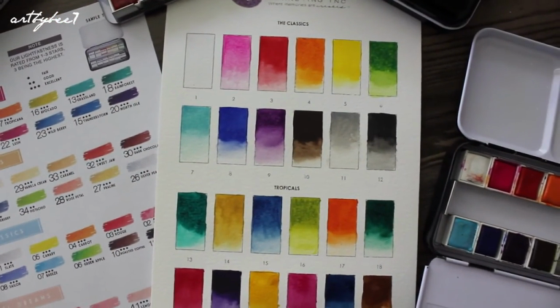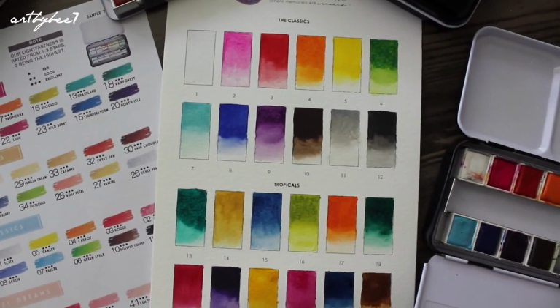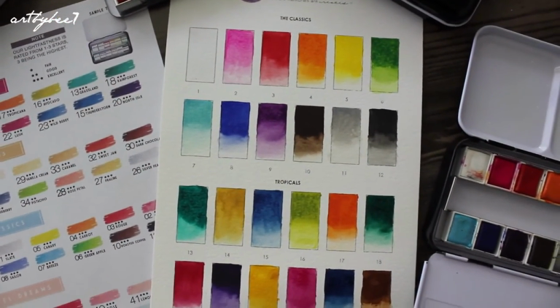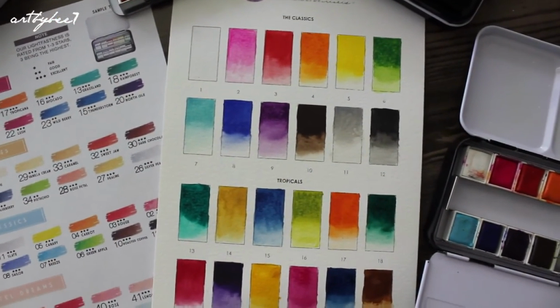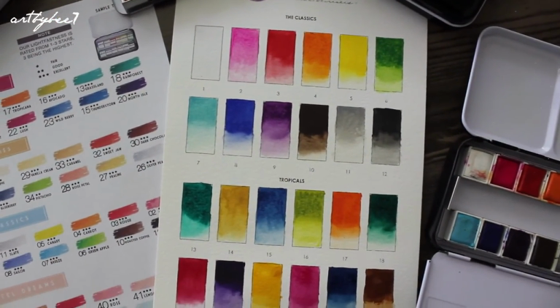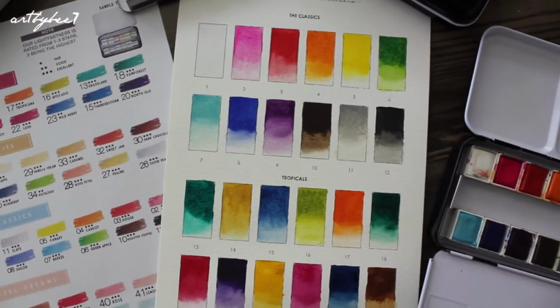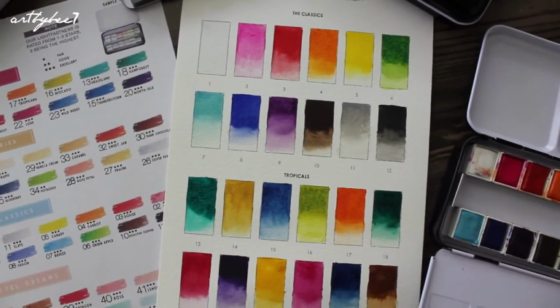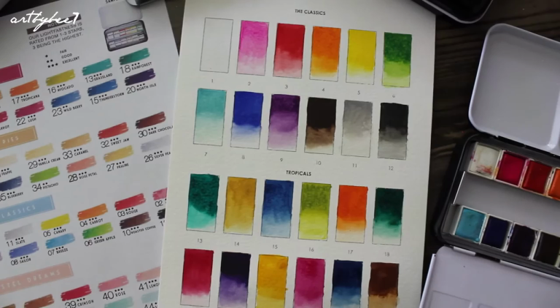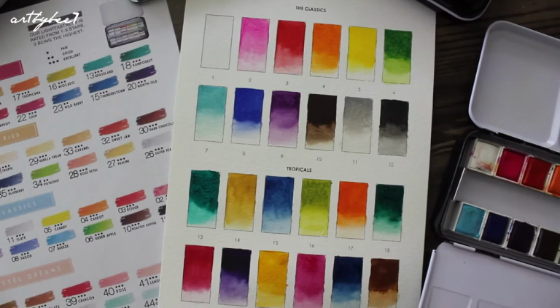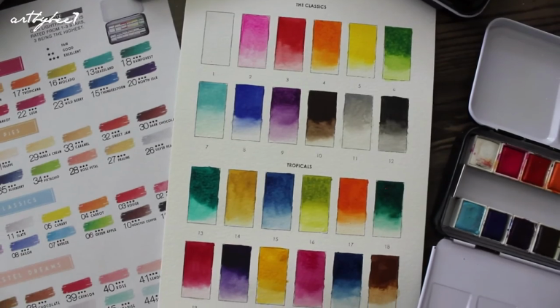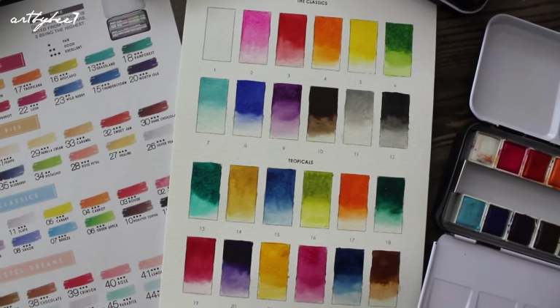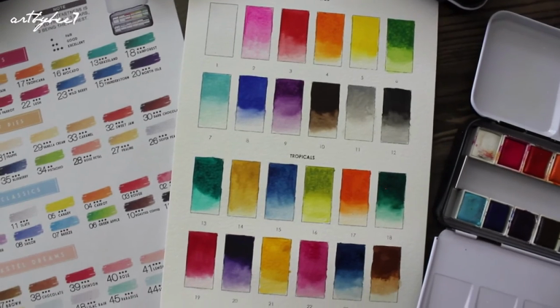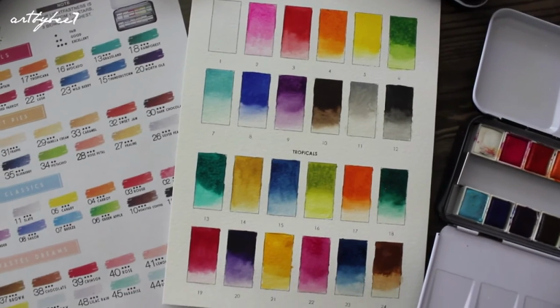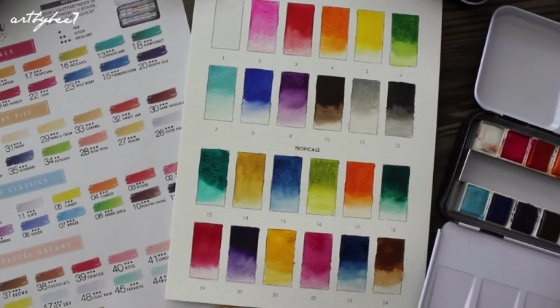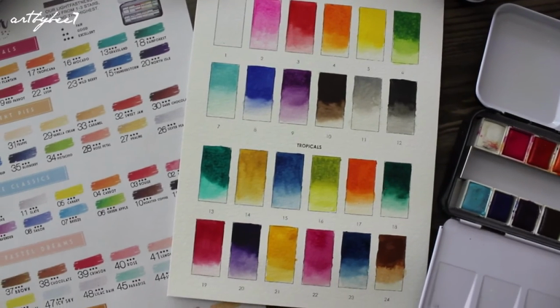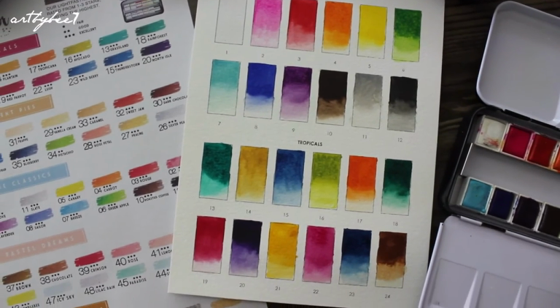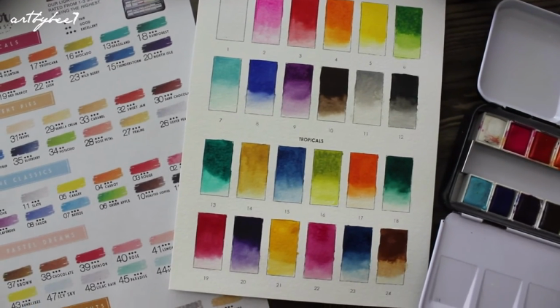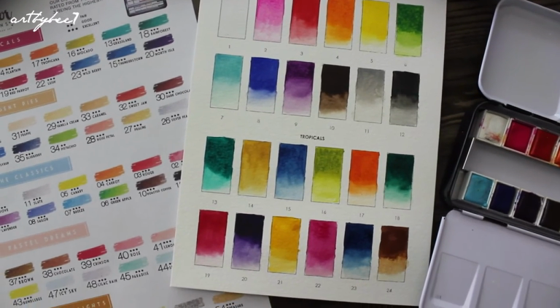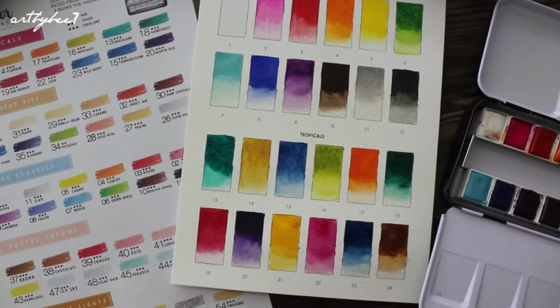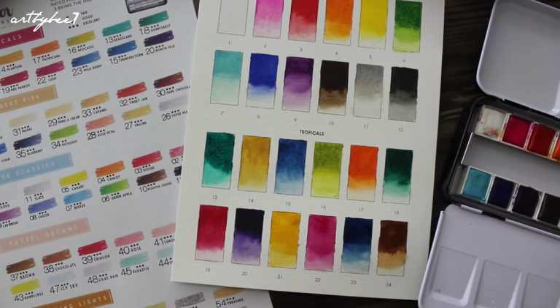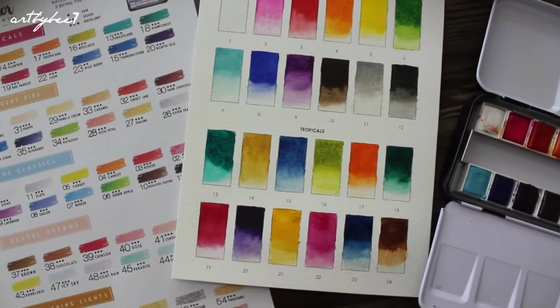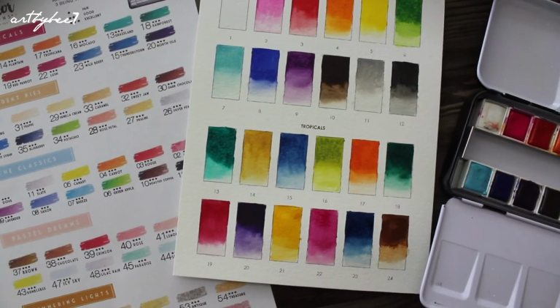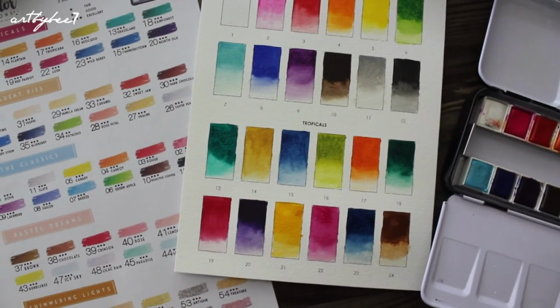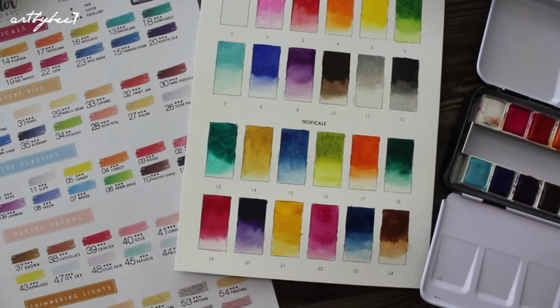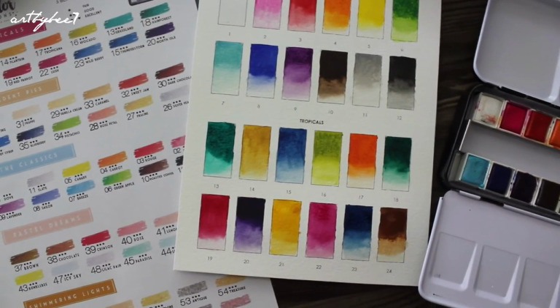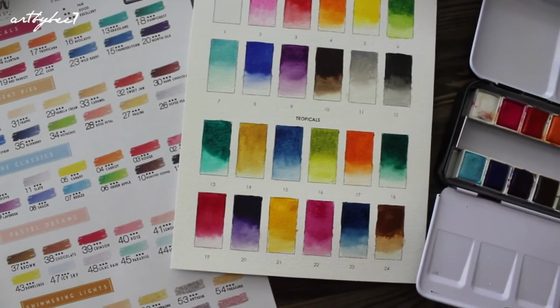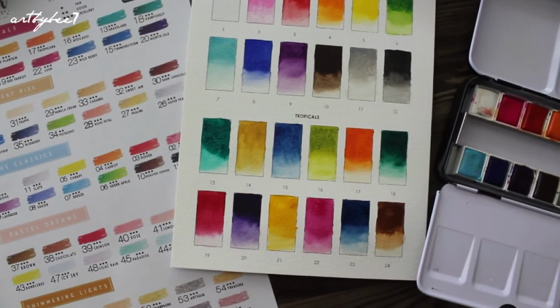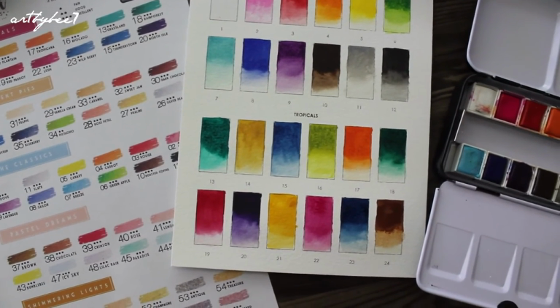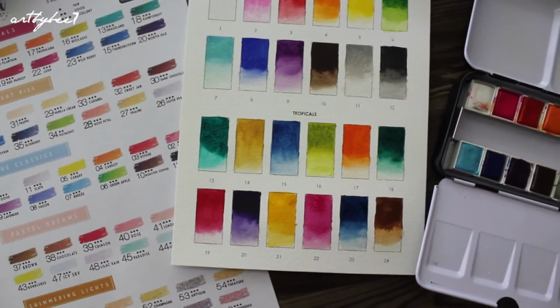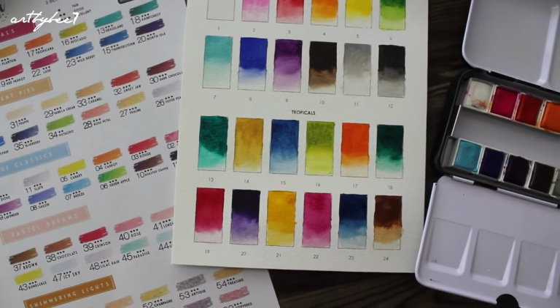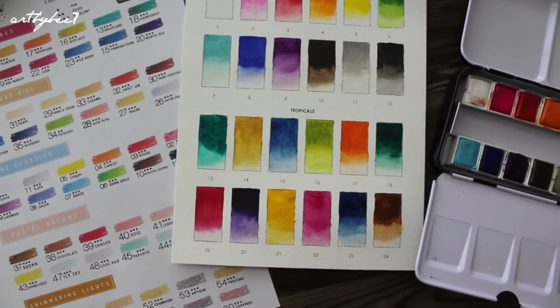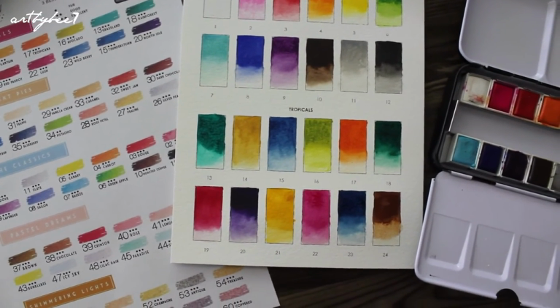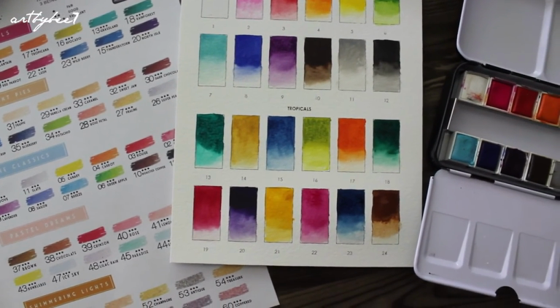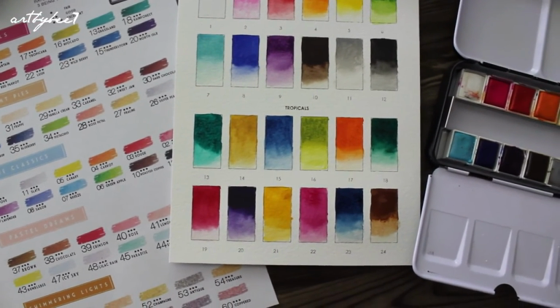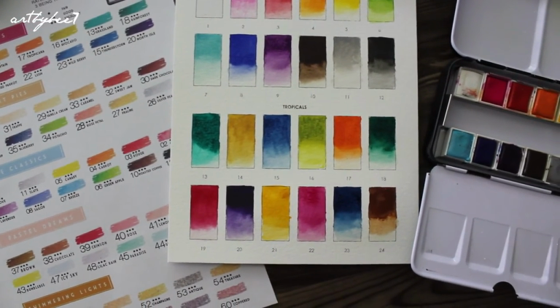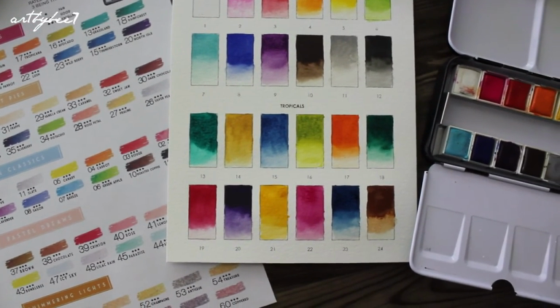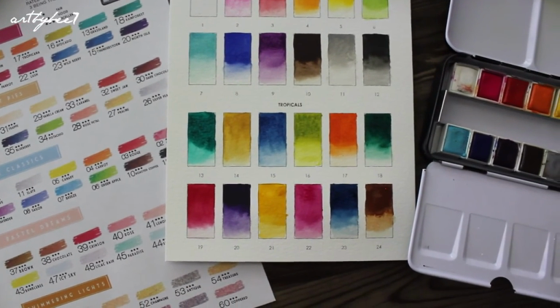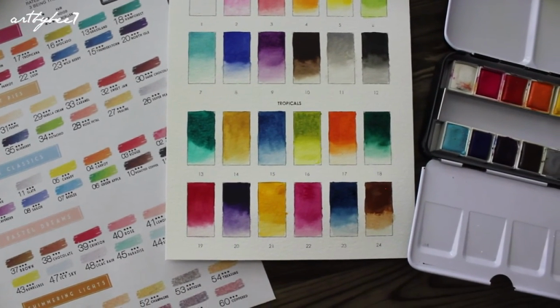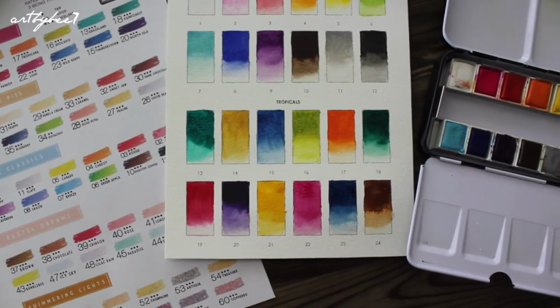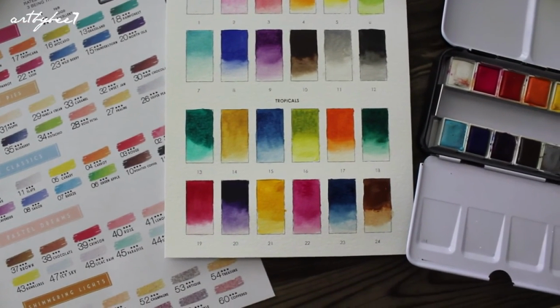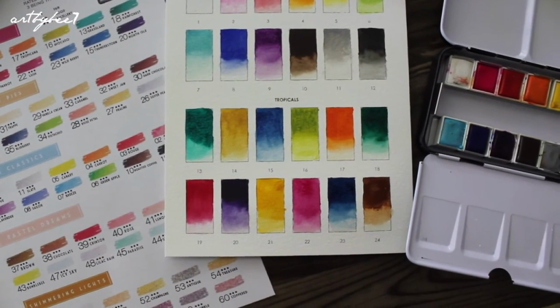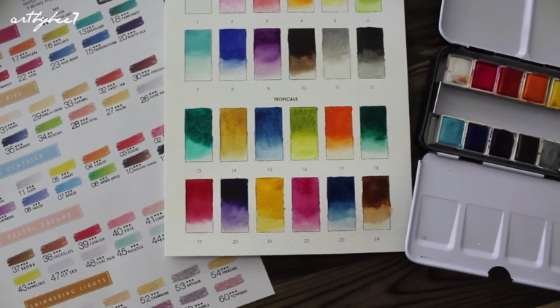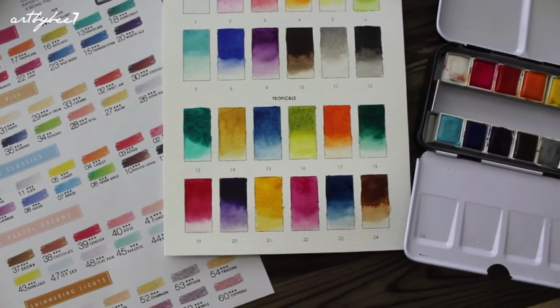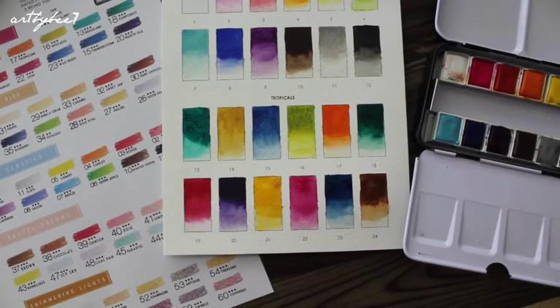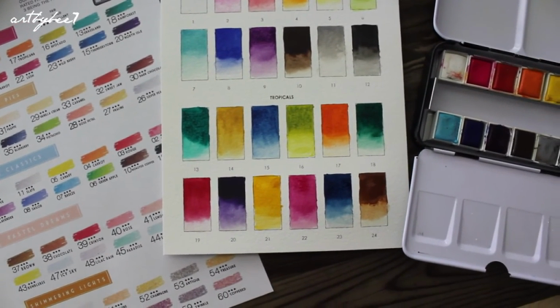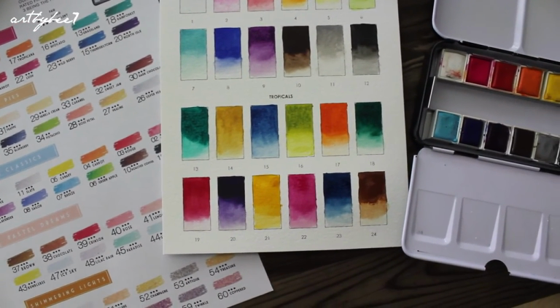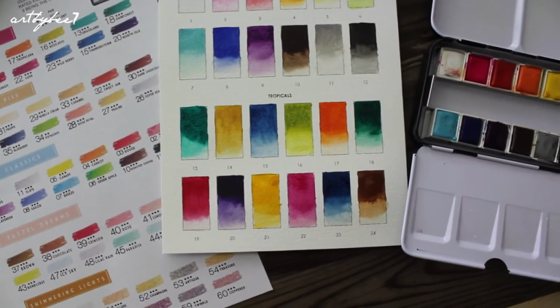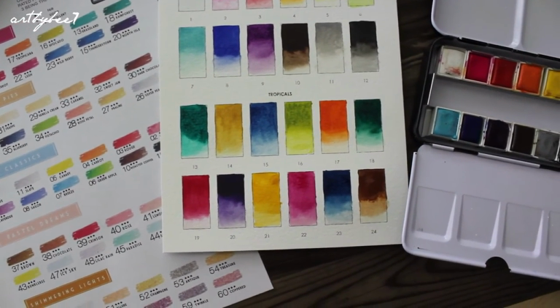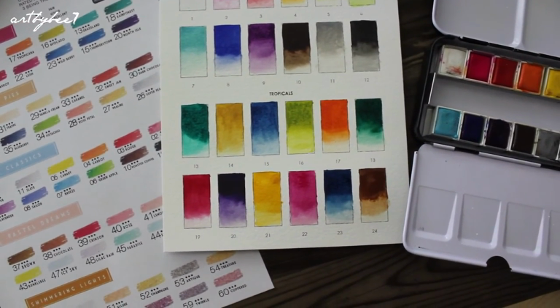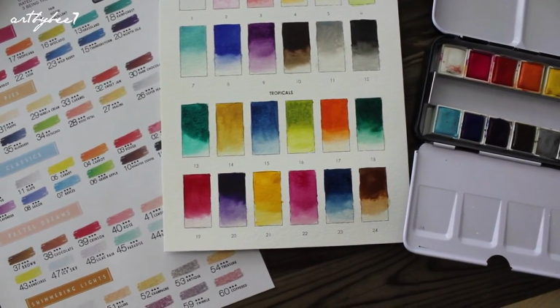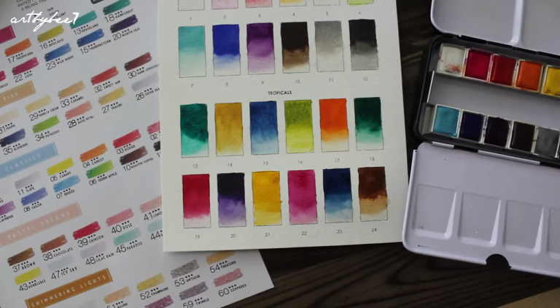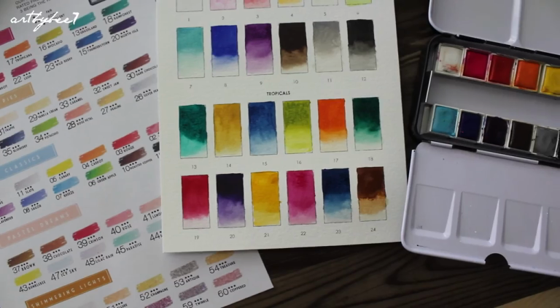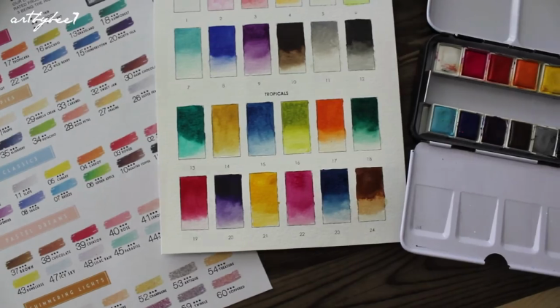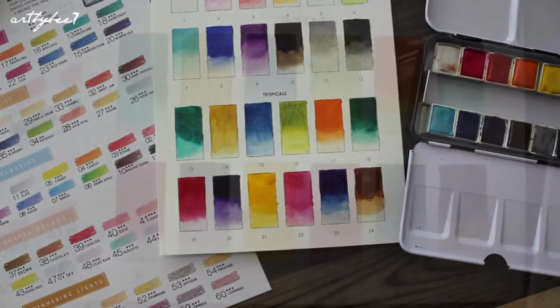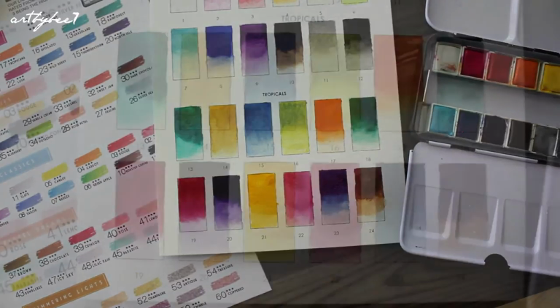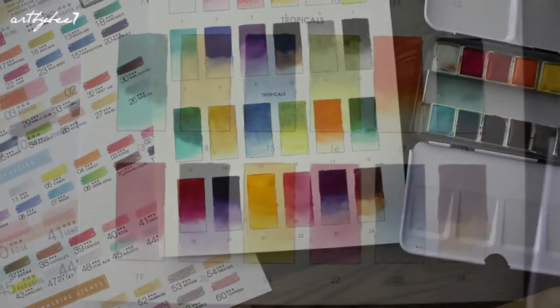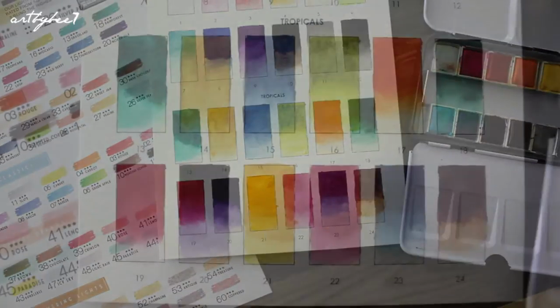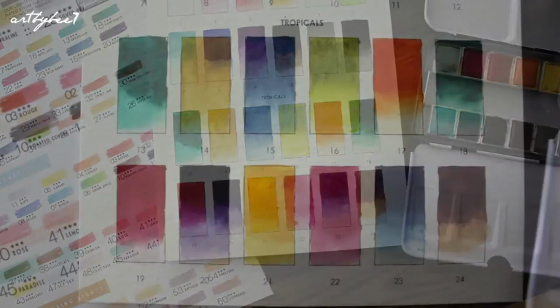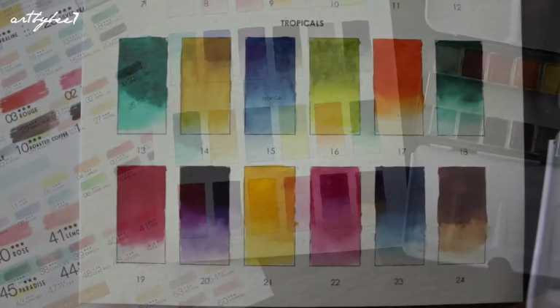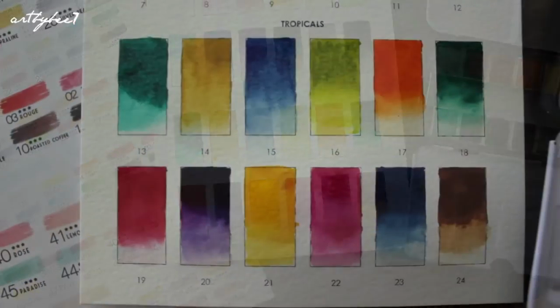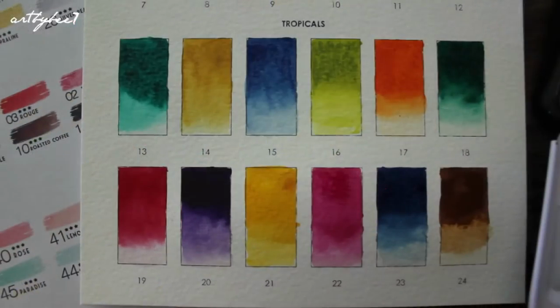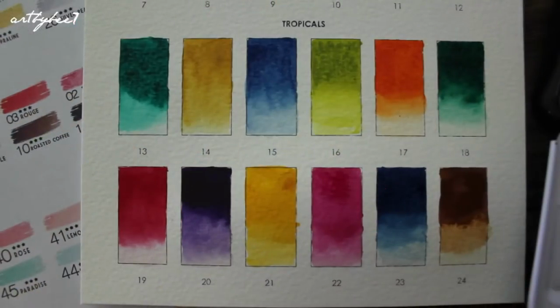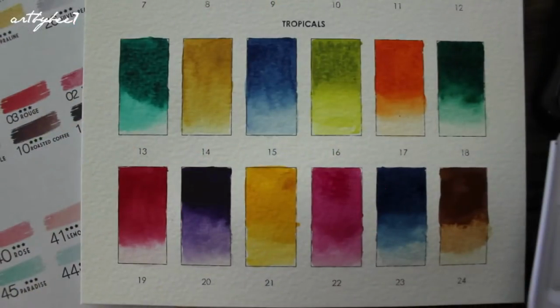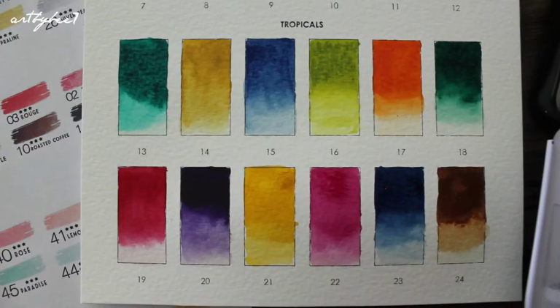Considering the quality of the box and its vibrant shades, this set is affordable and well worth its price. I will link the Prima Marketing website in the description box.